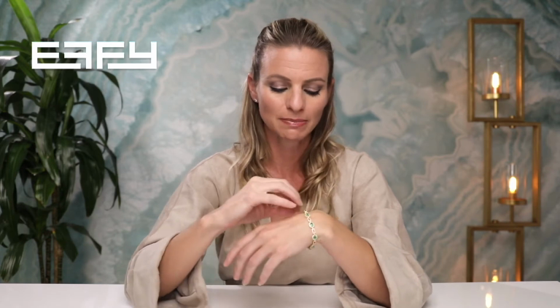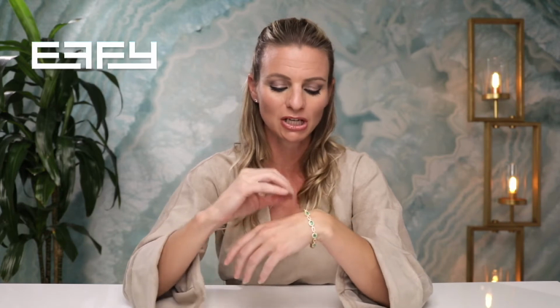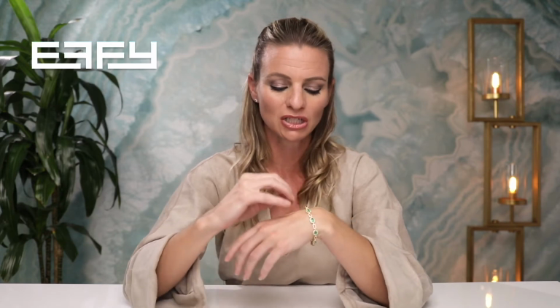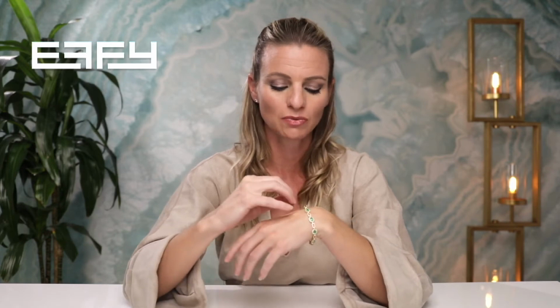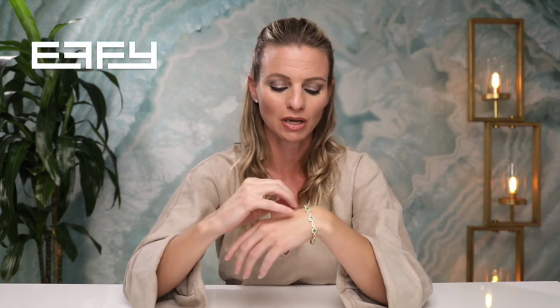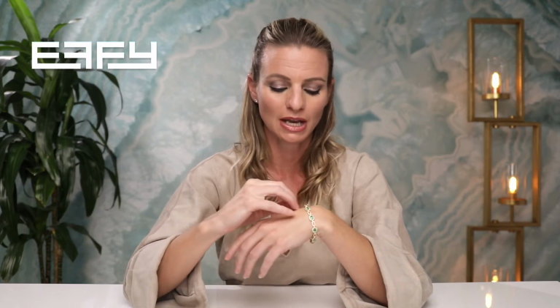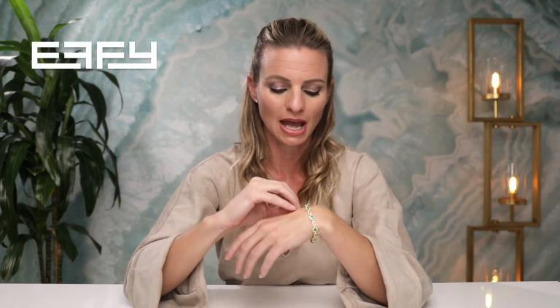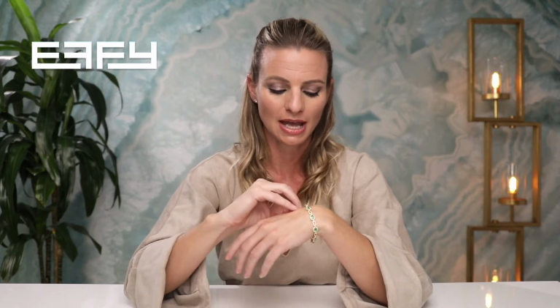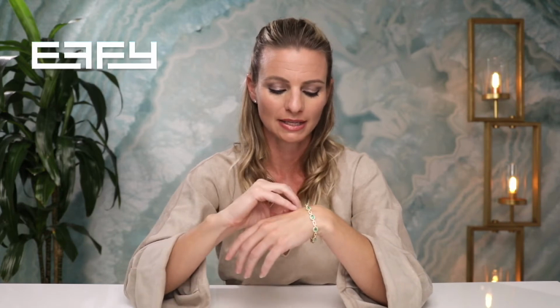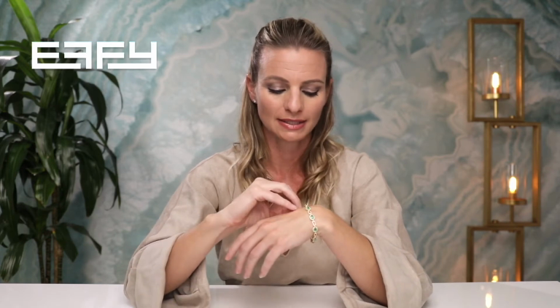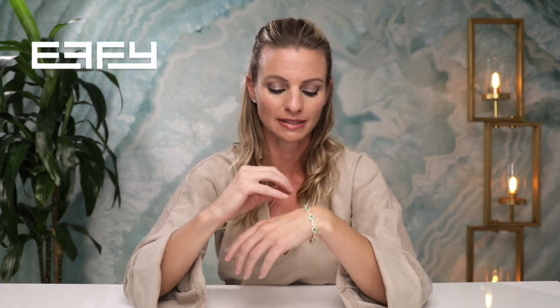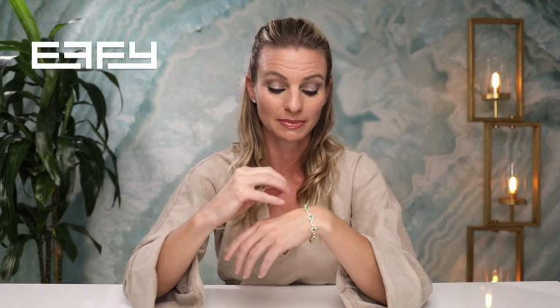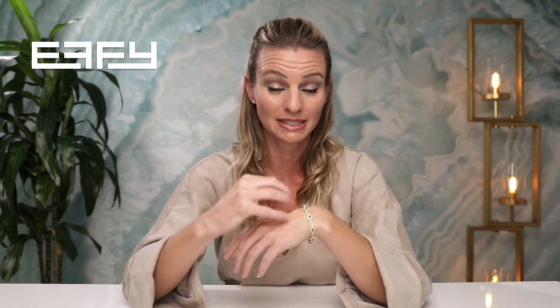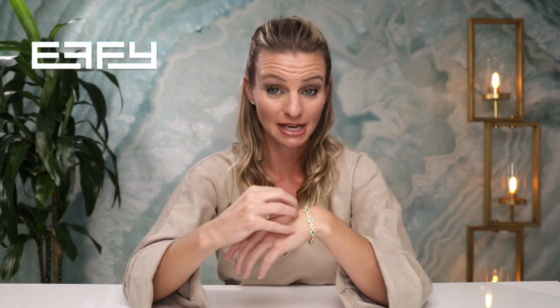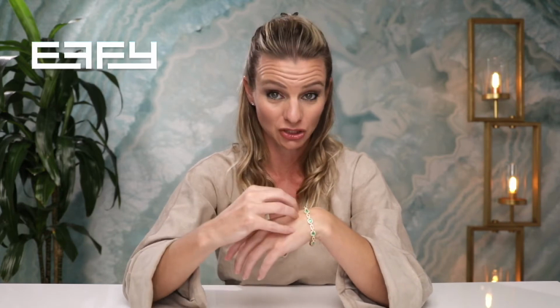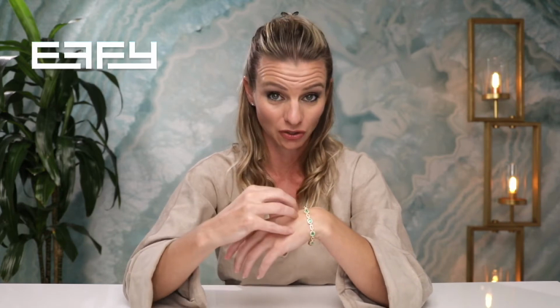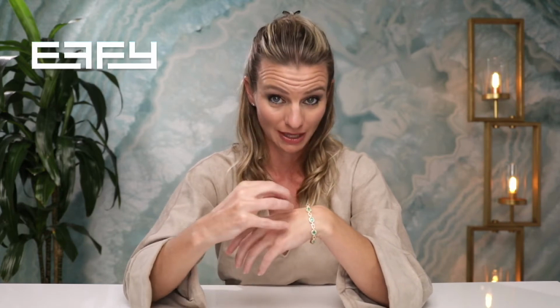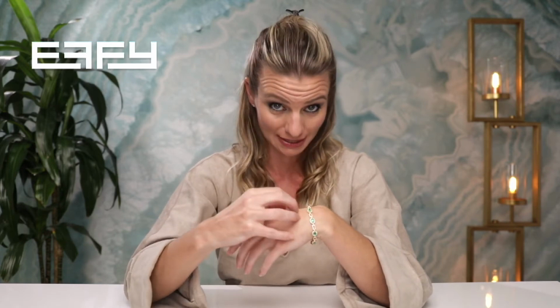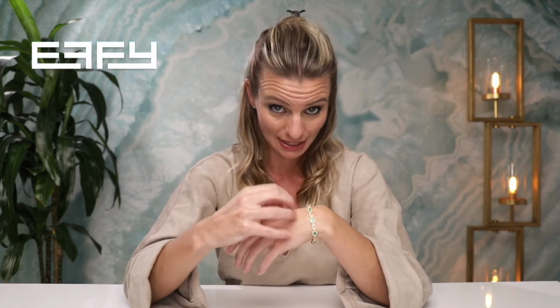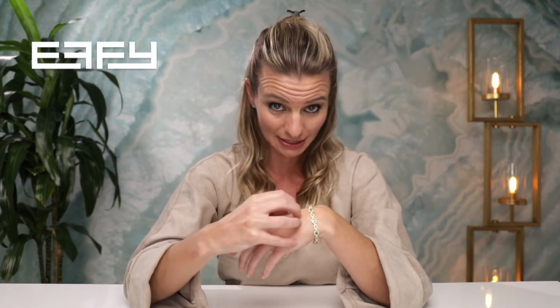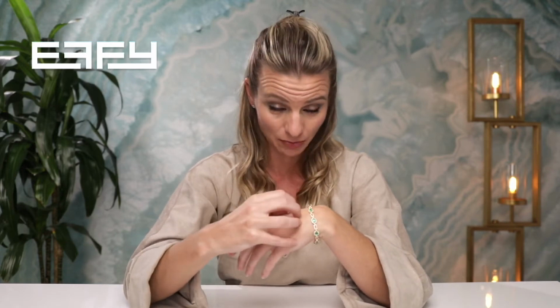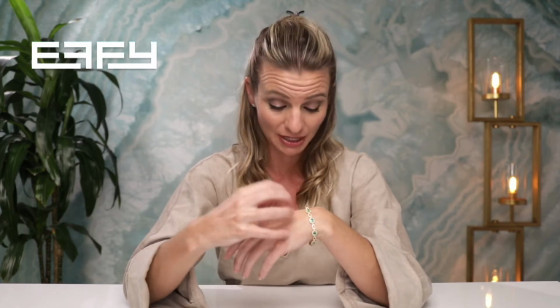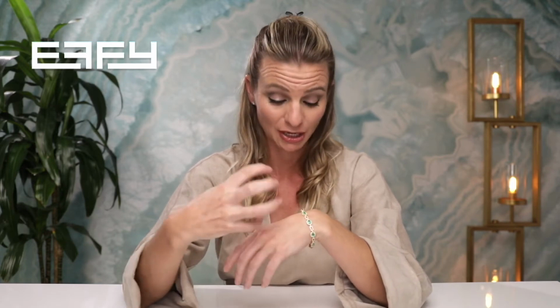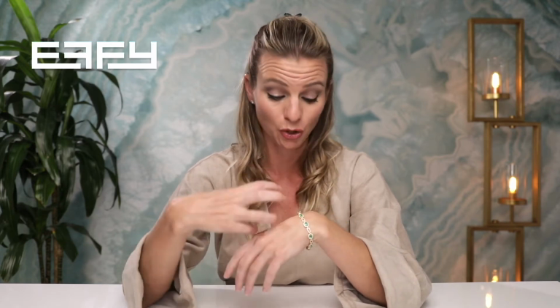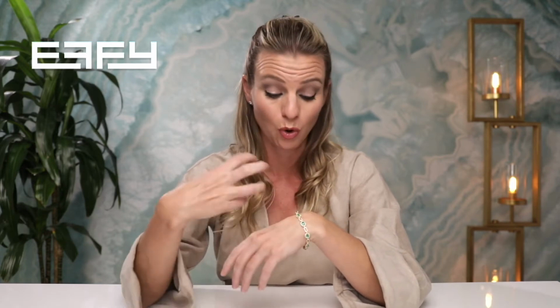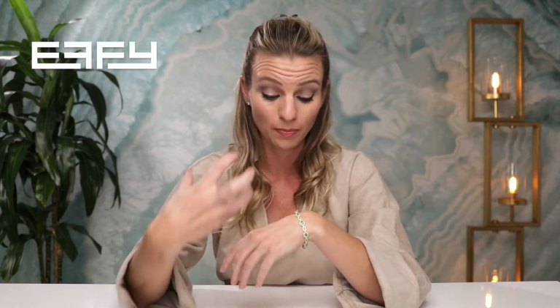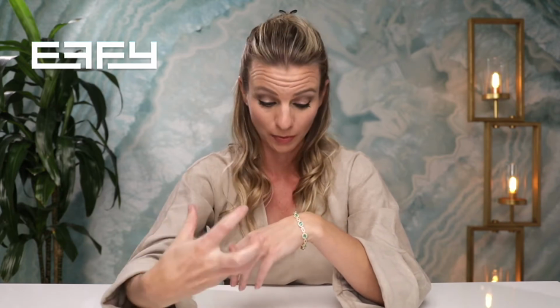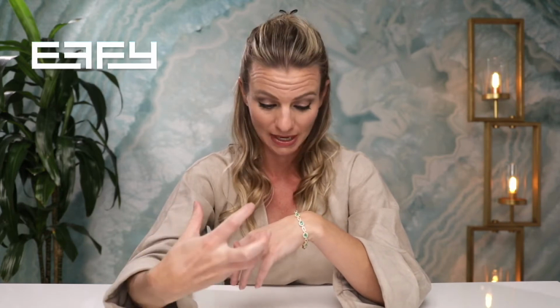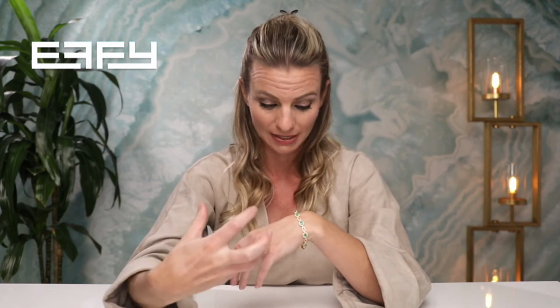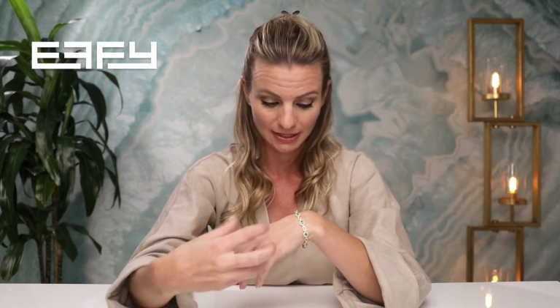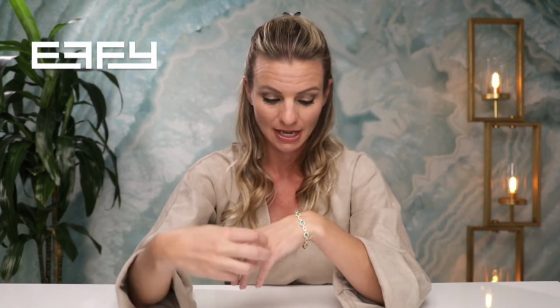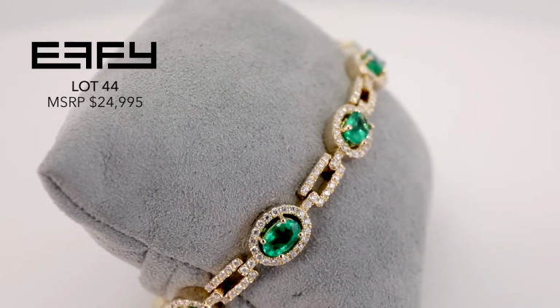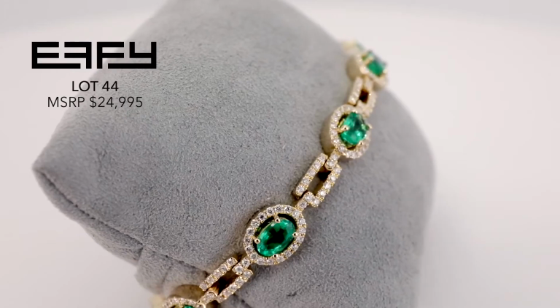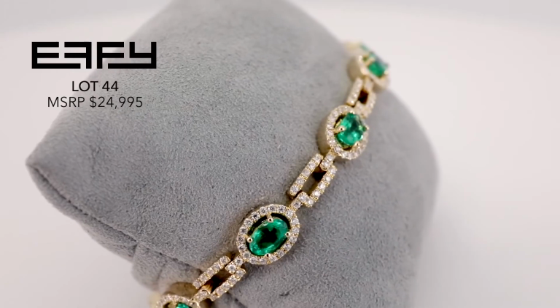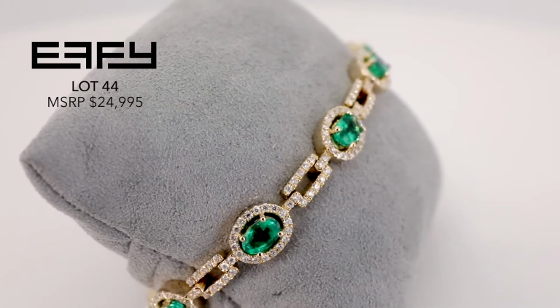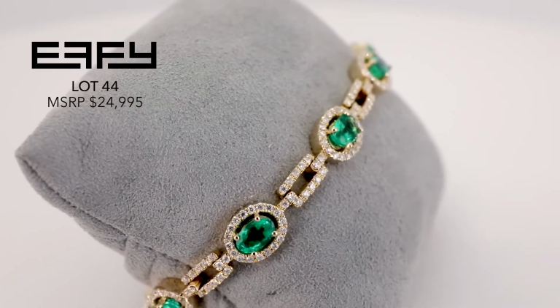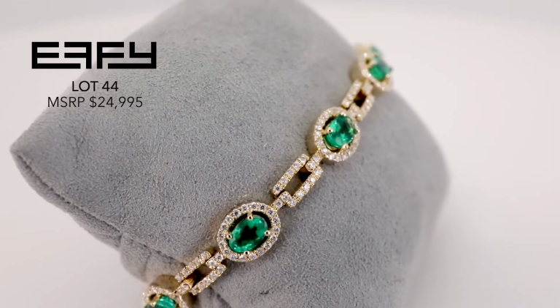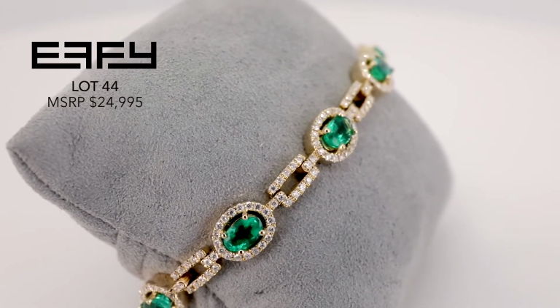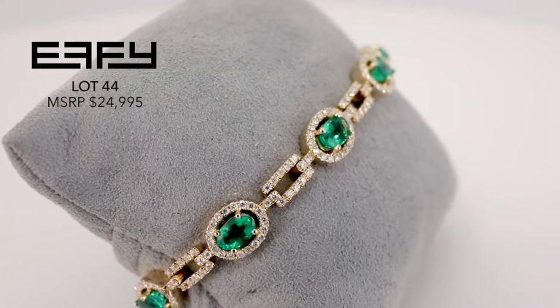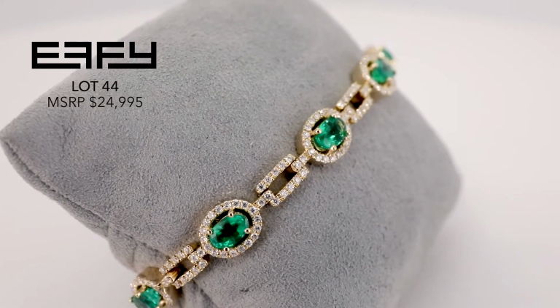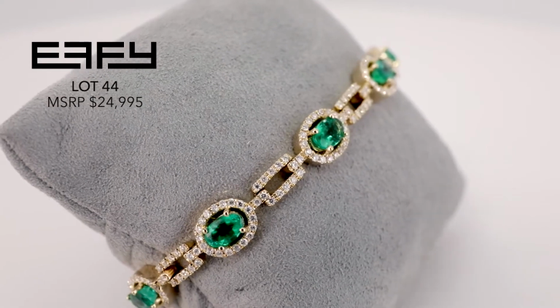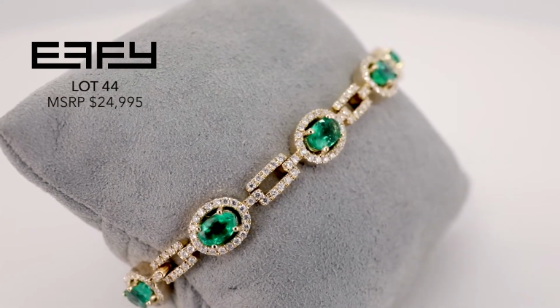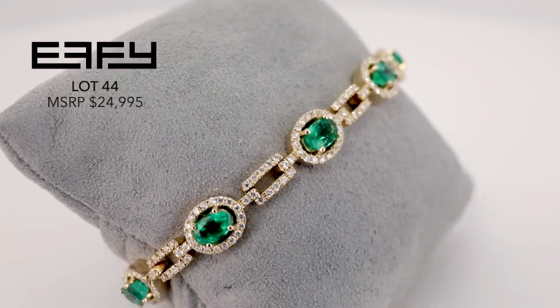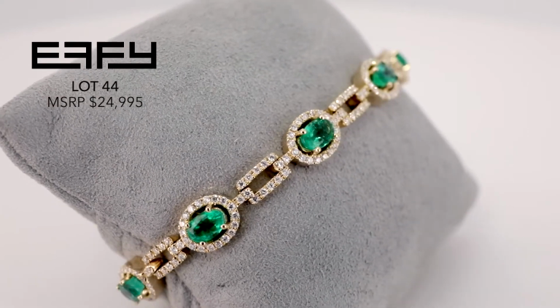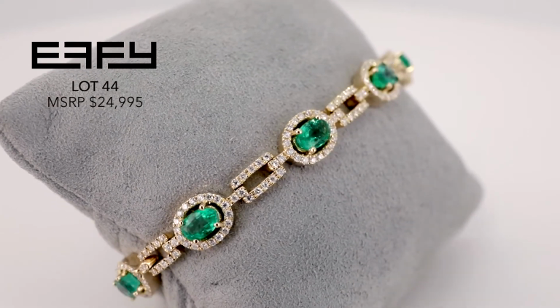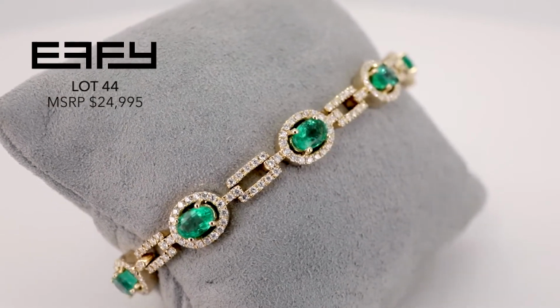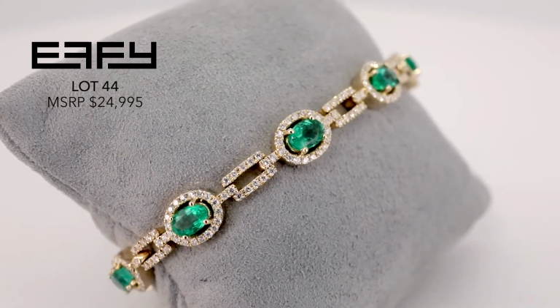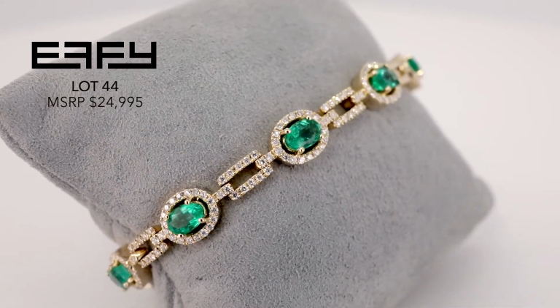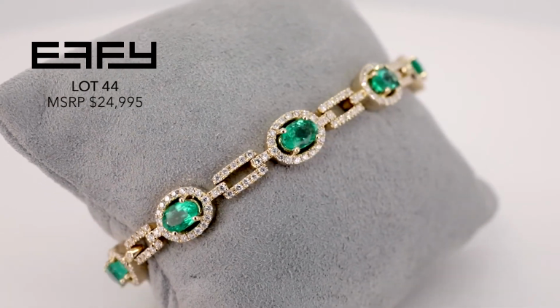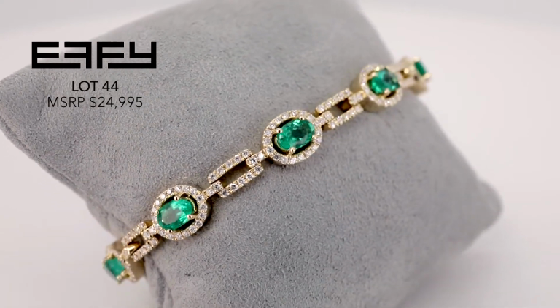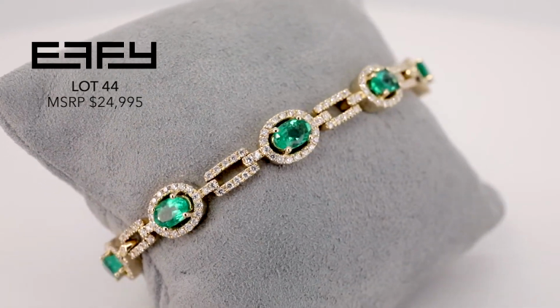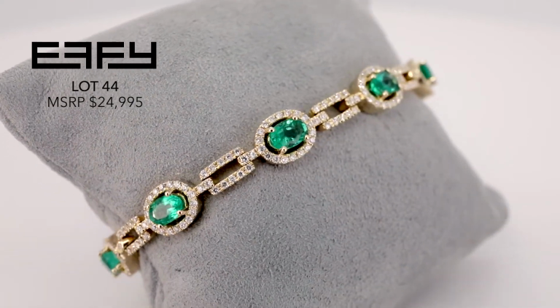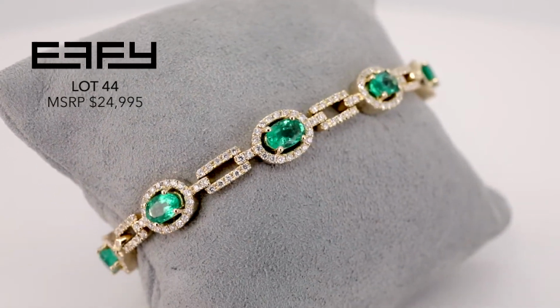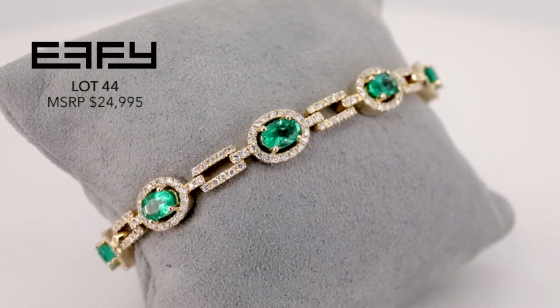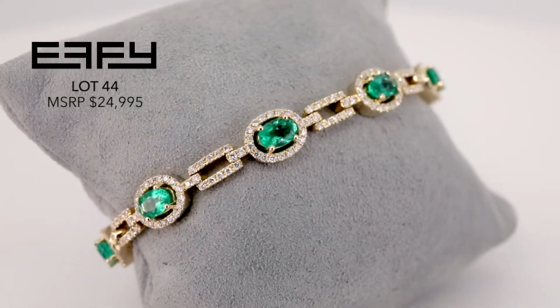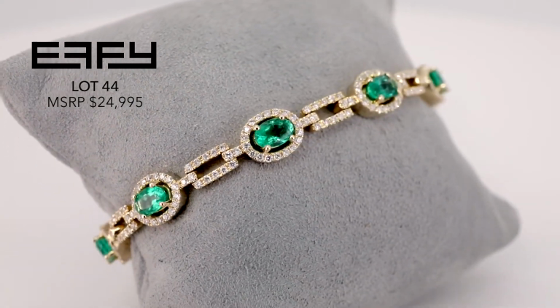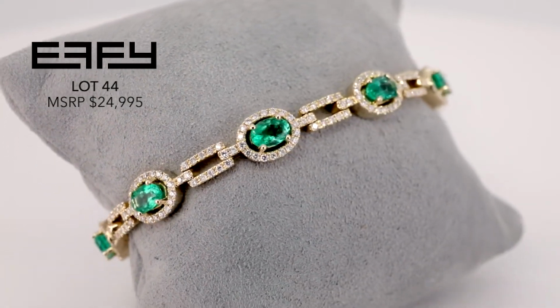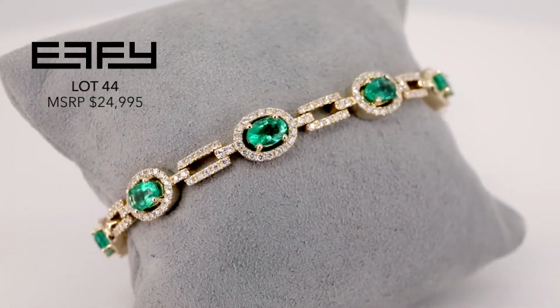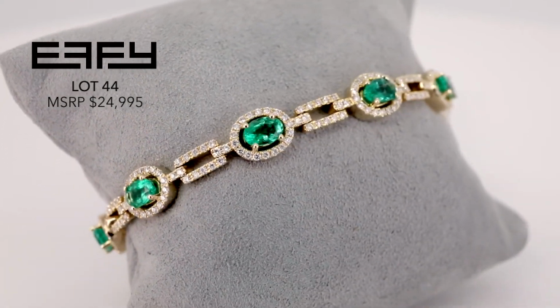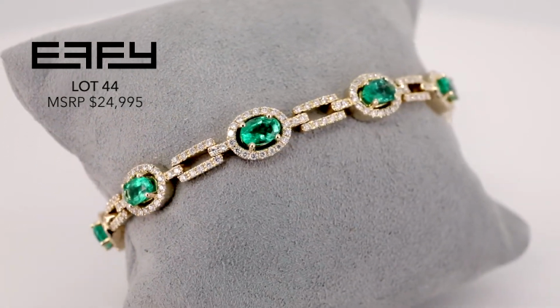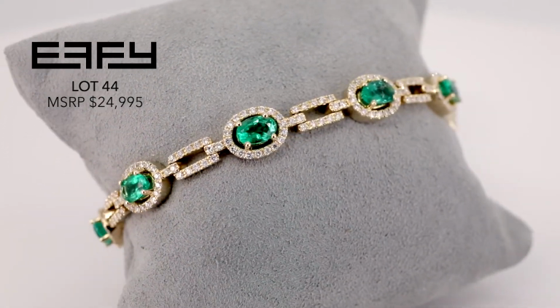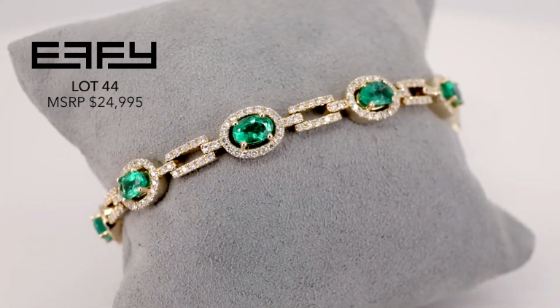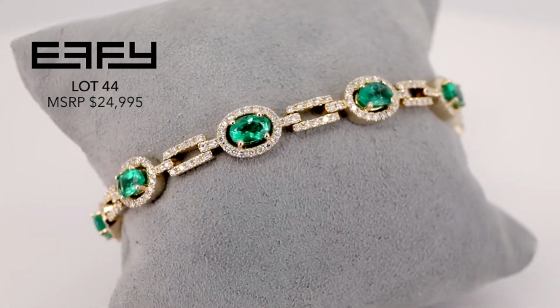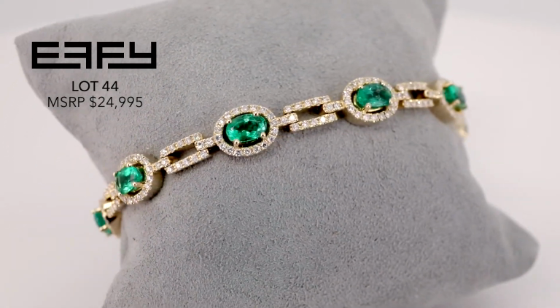especially one as substantial as this, one that incorporates the different stones and the different links, it takes a lot of attention to detail.